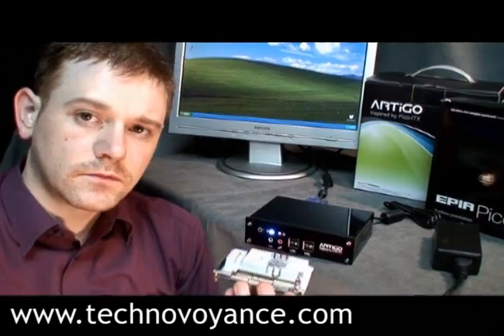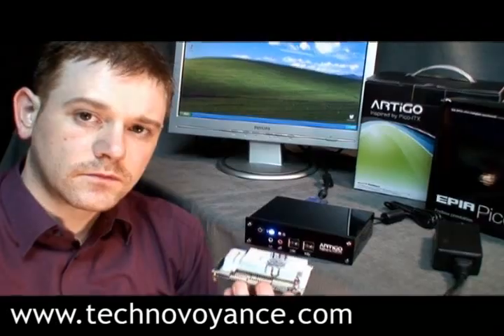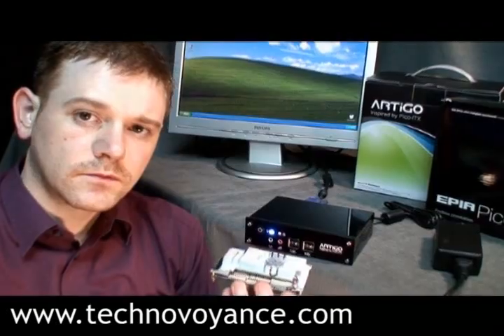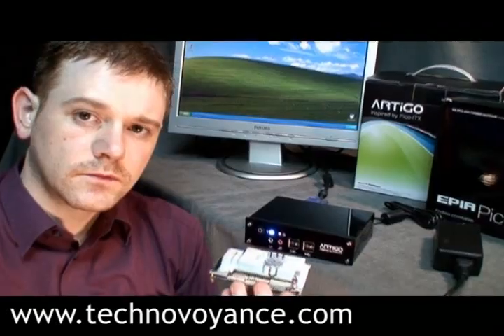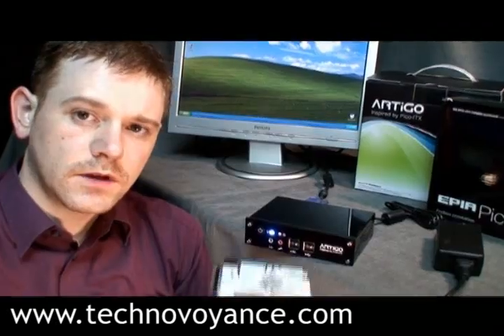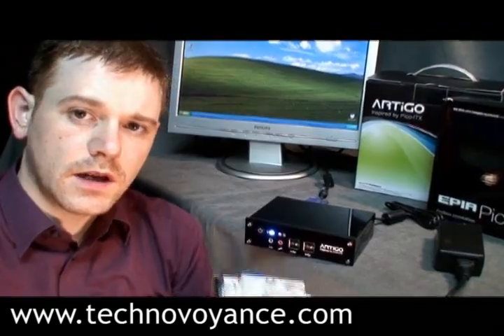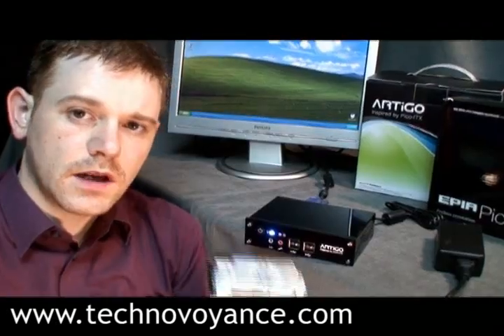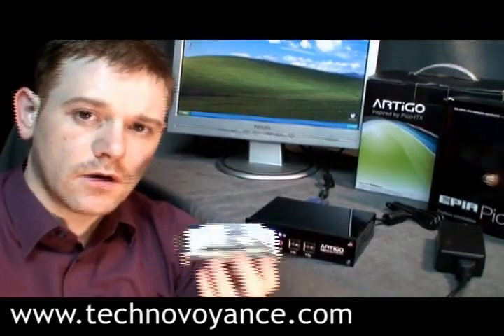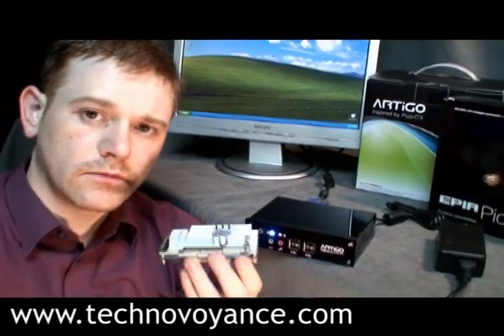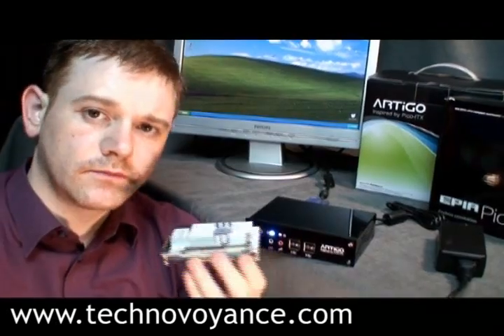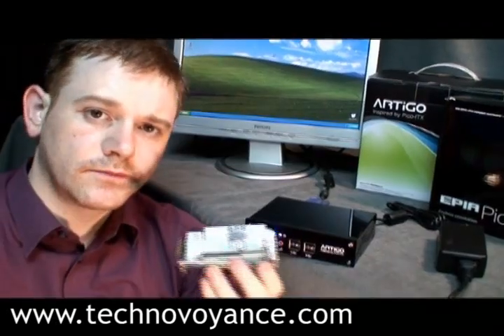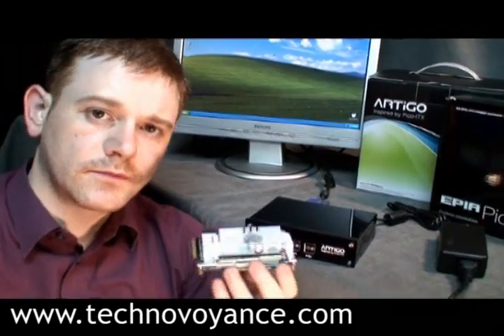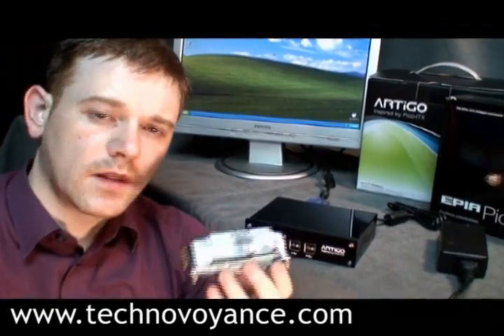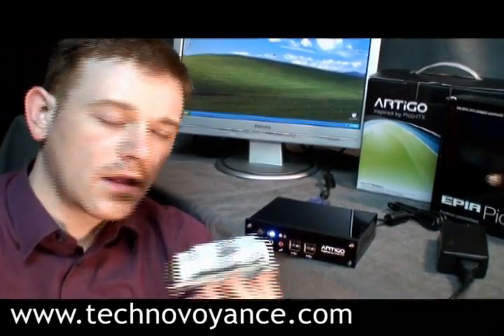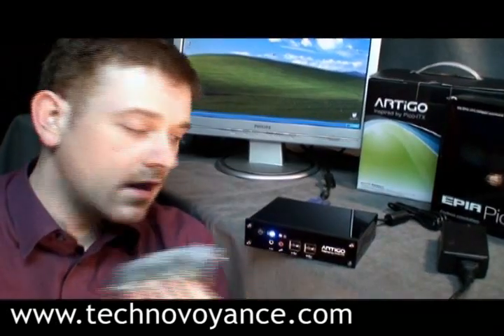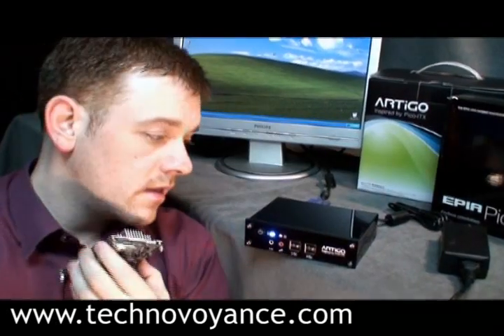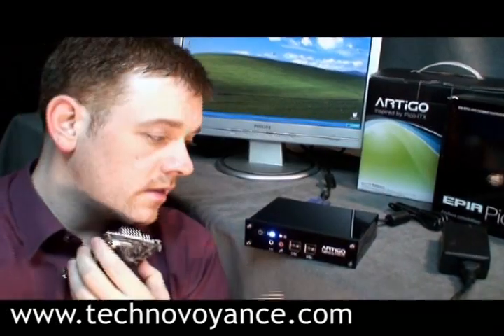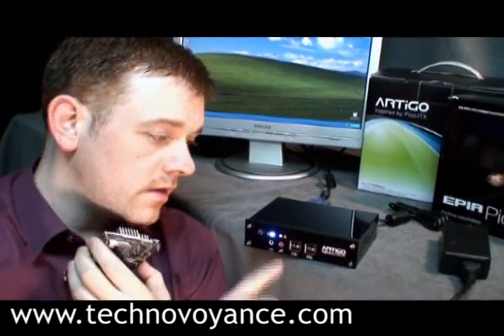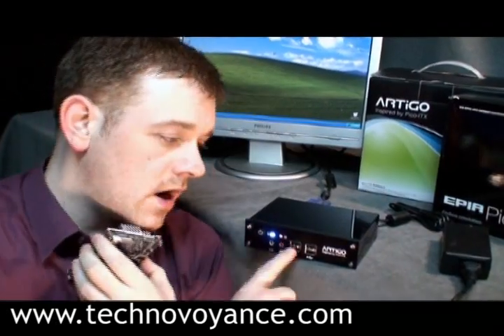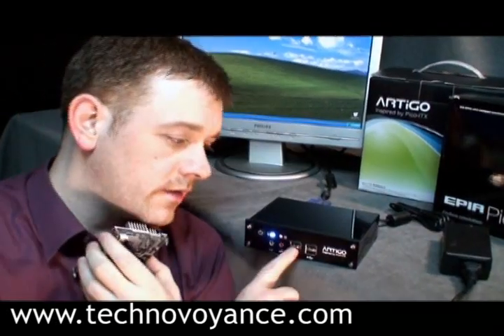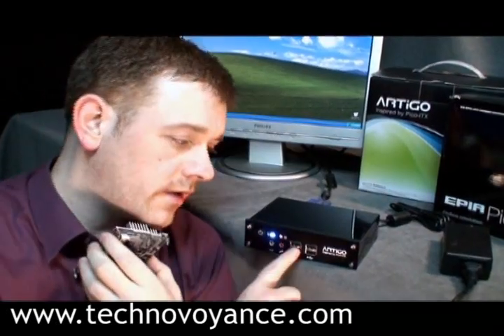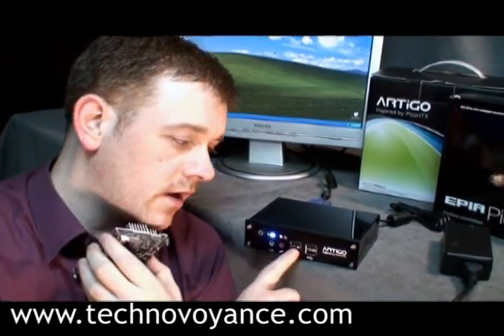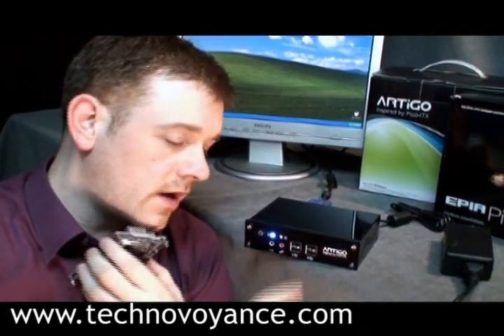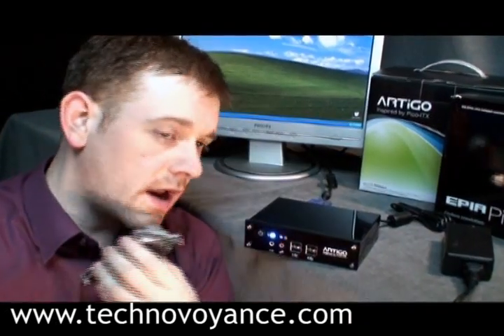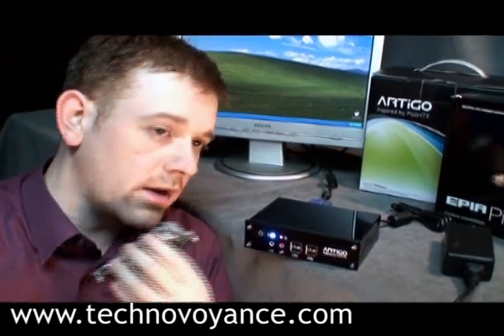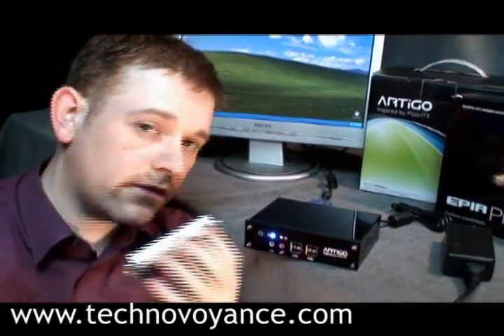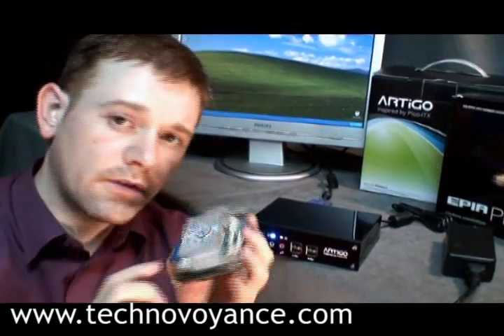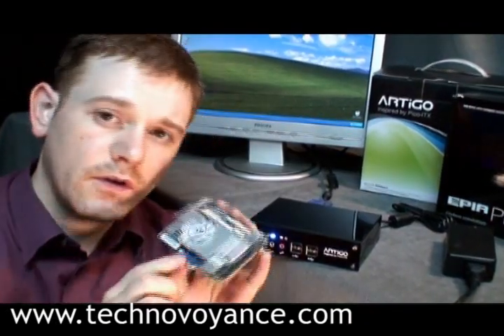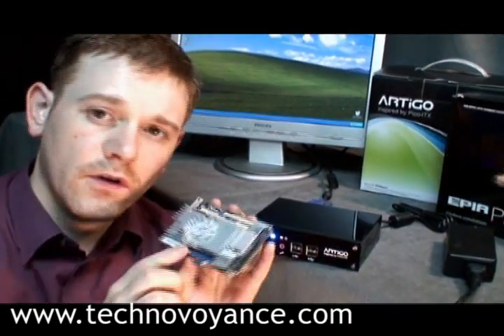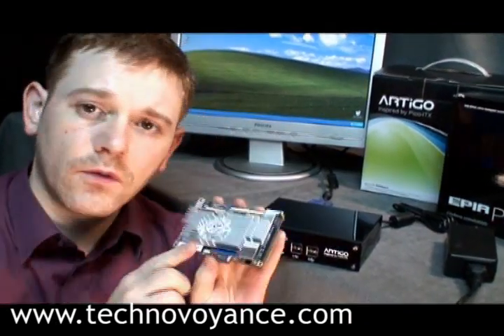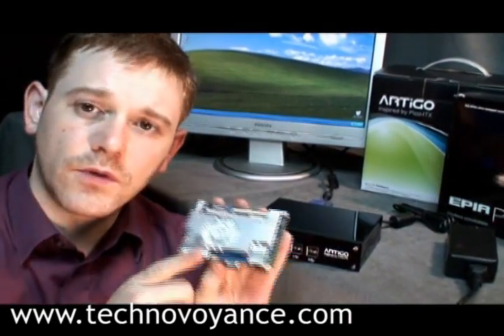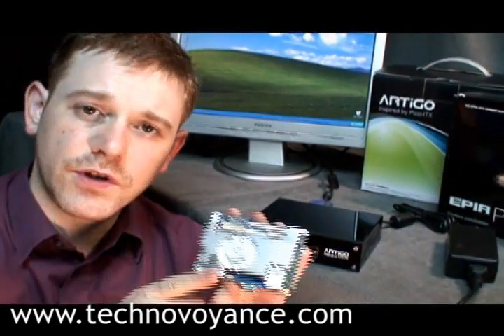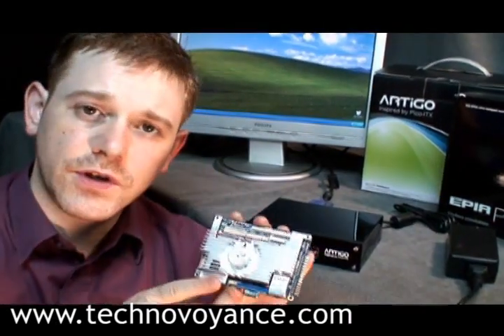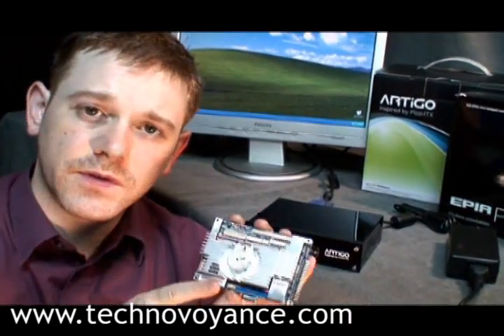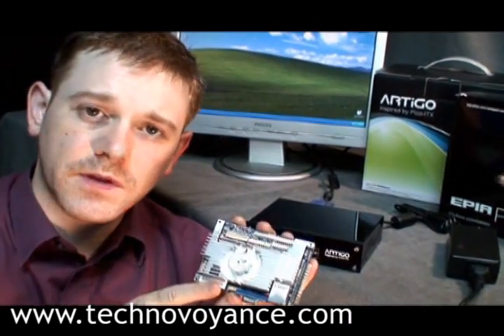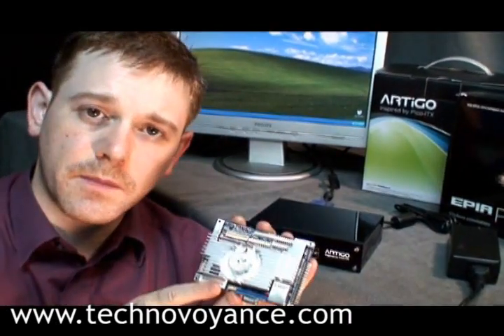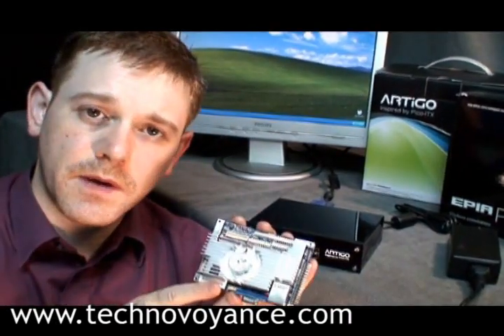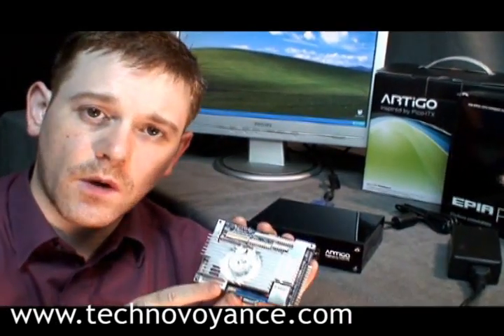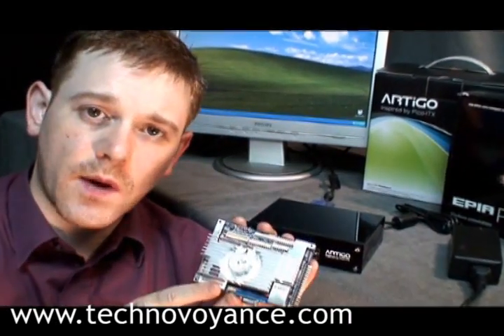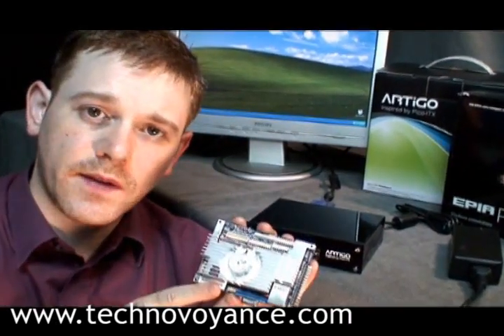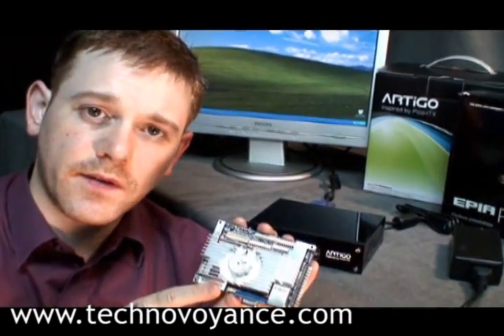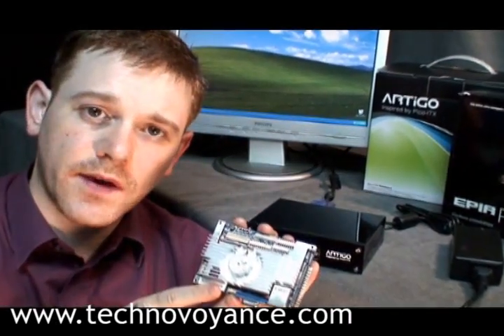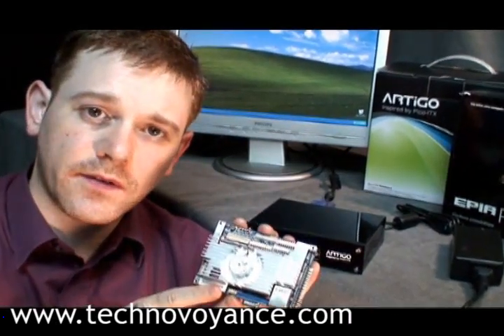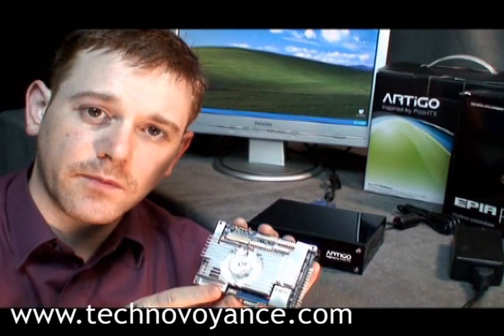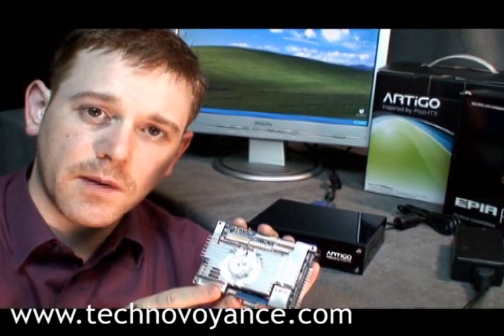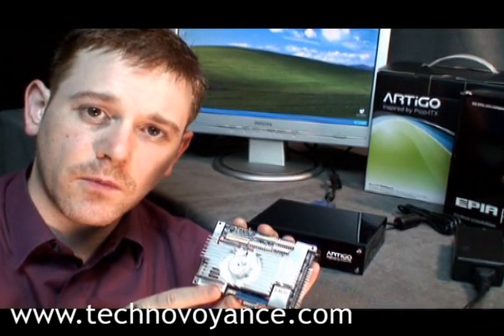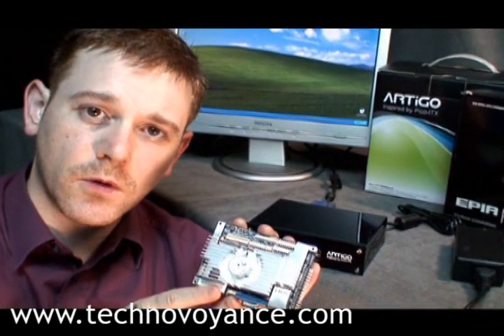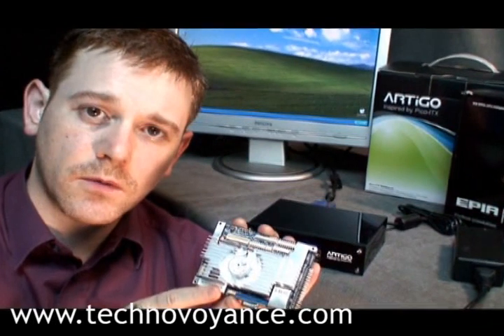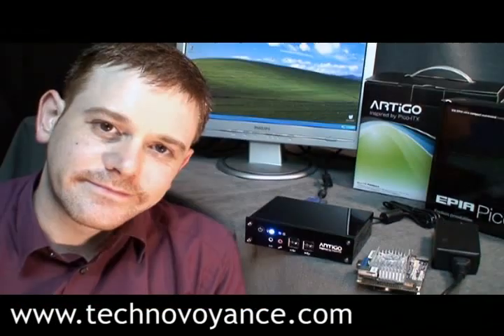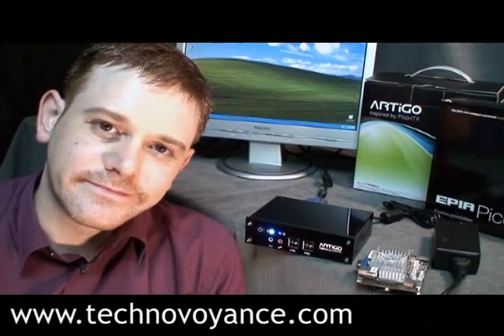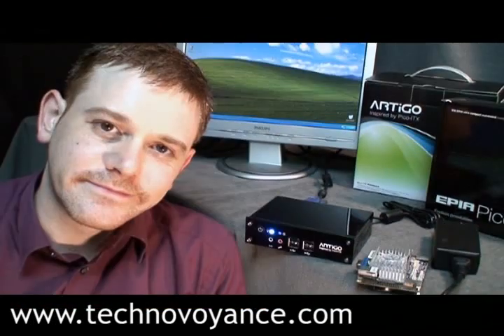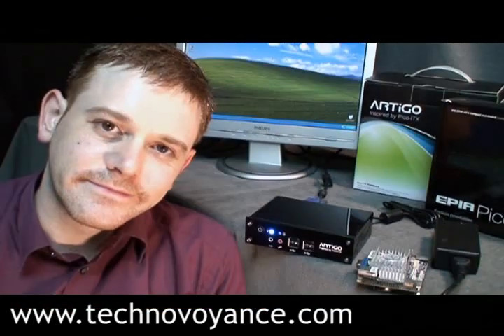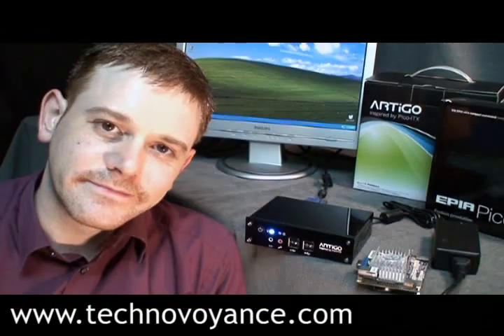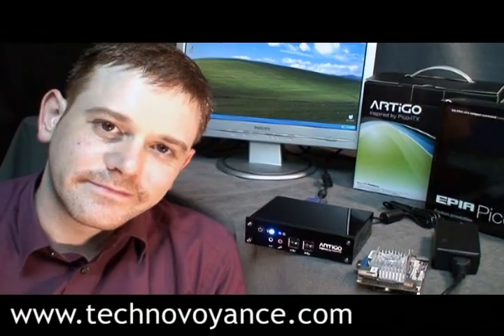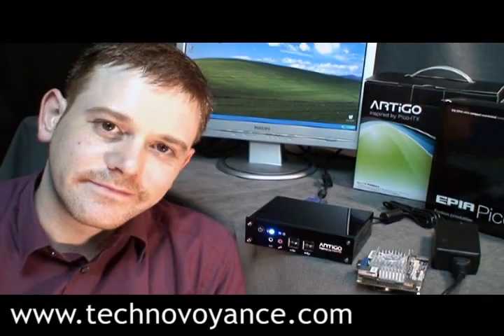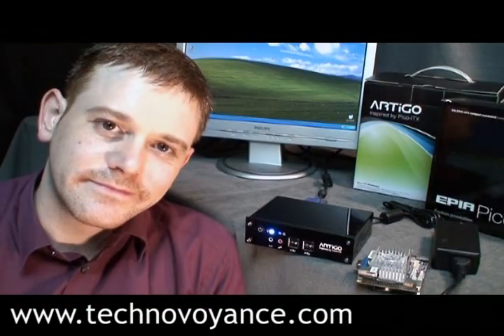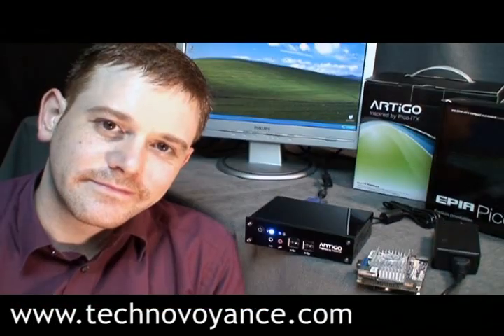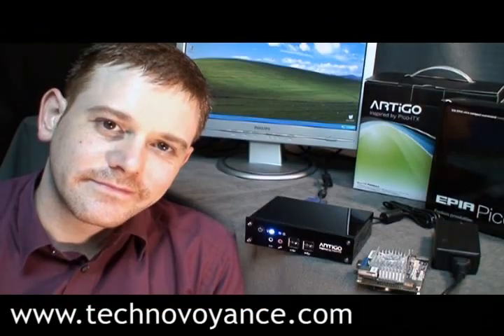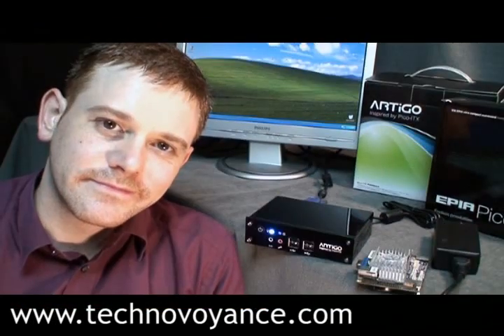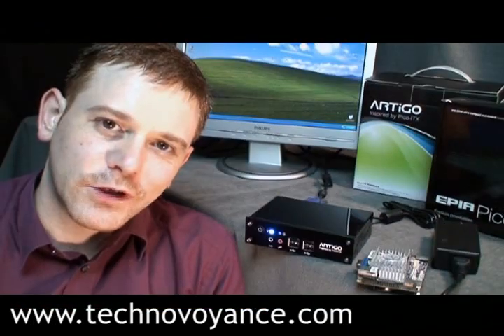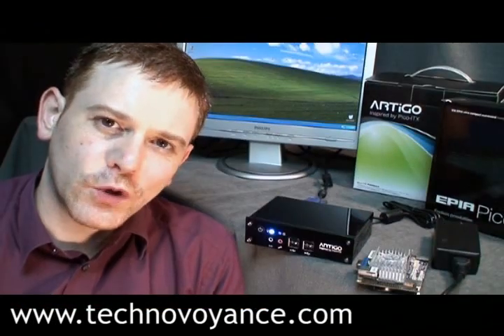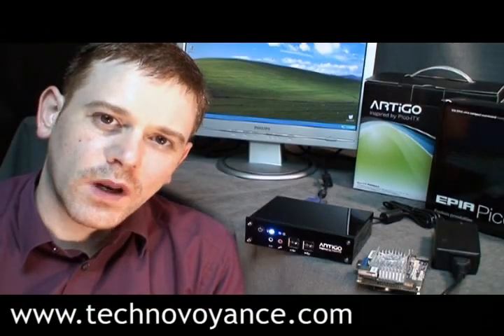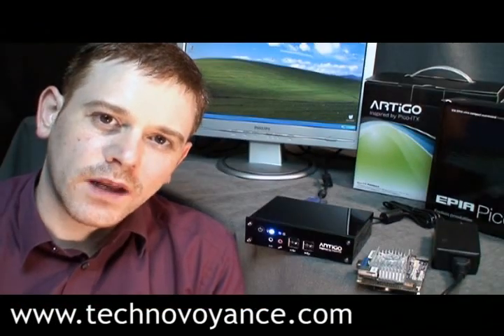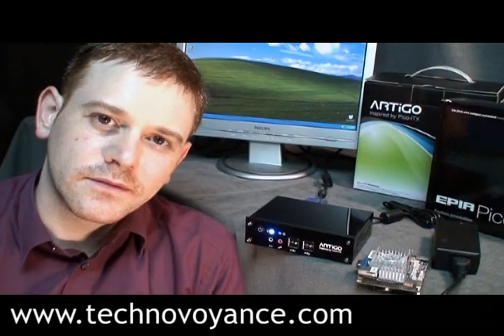So here you go — the Artigo case which uses the Pico ITX mainboard. Cooling.